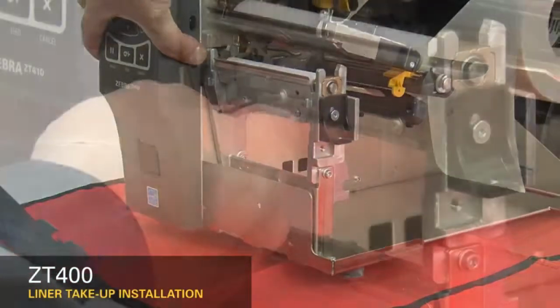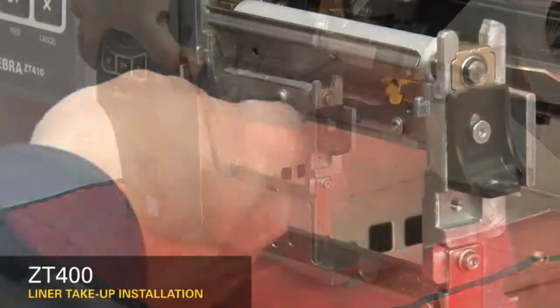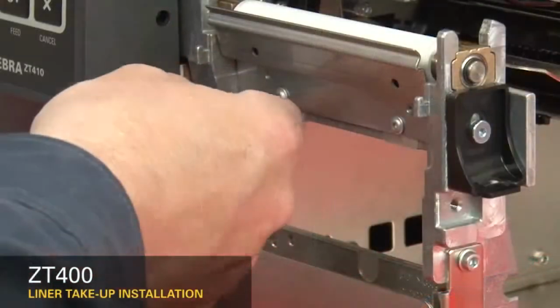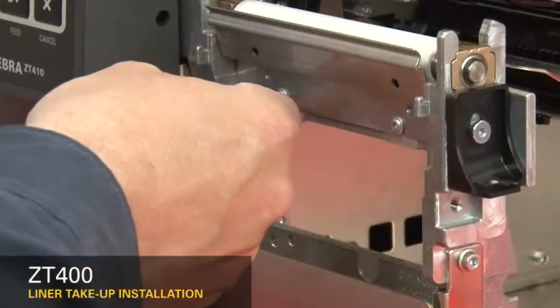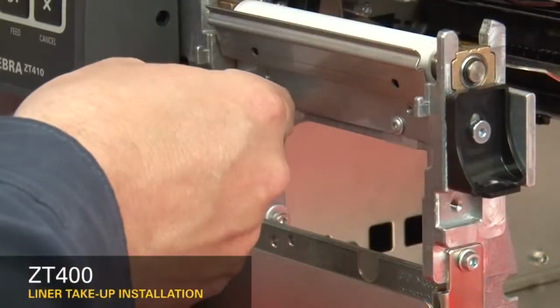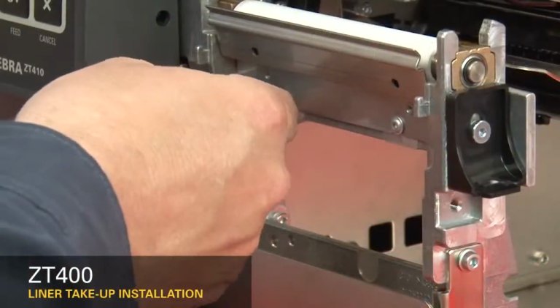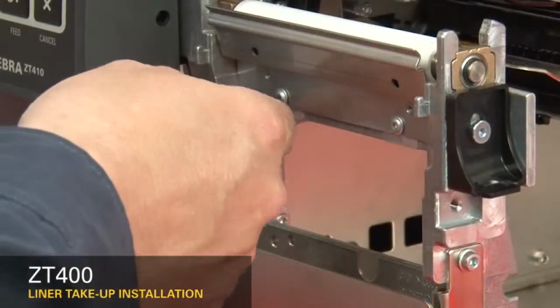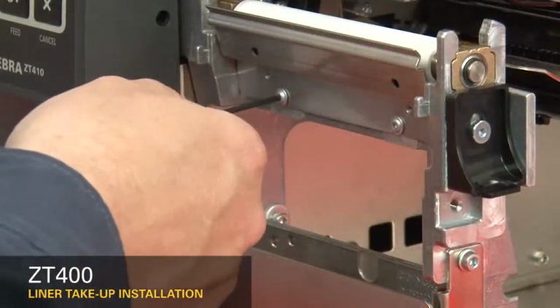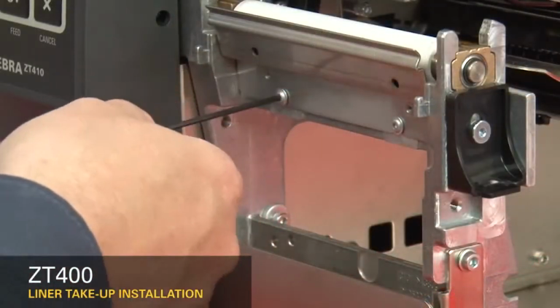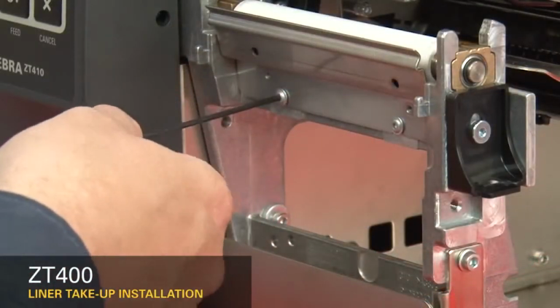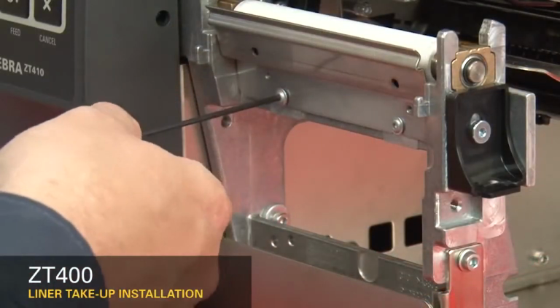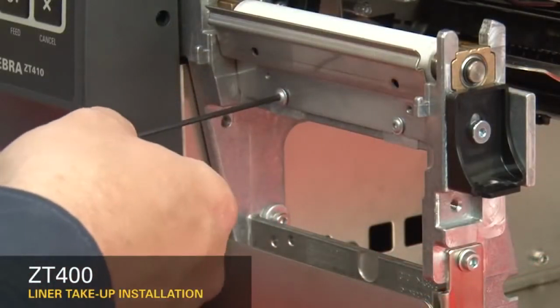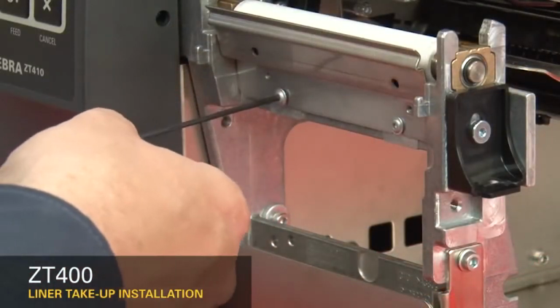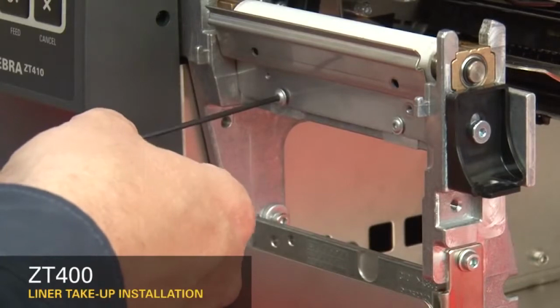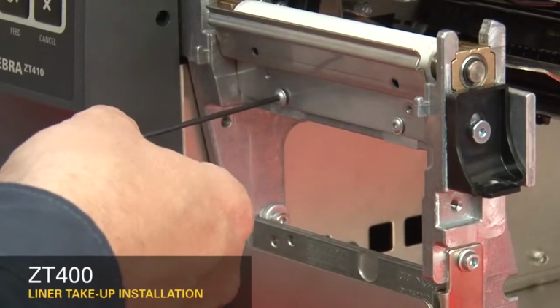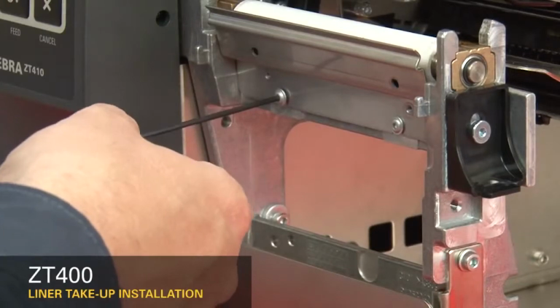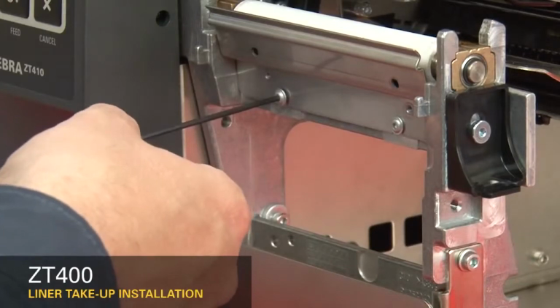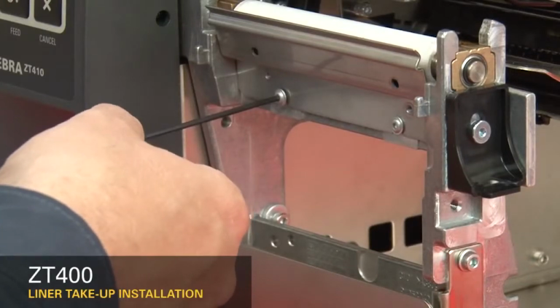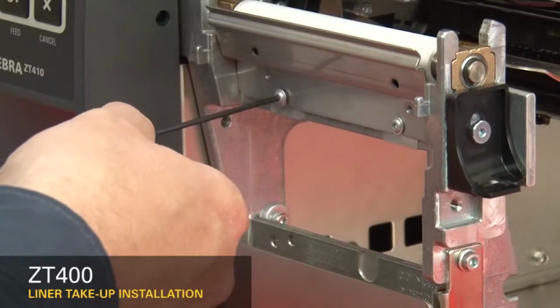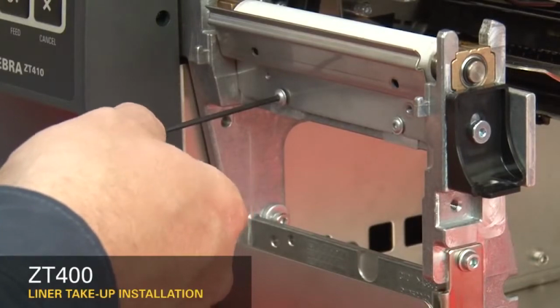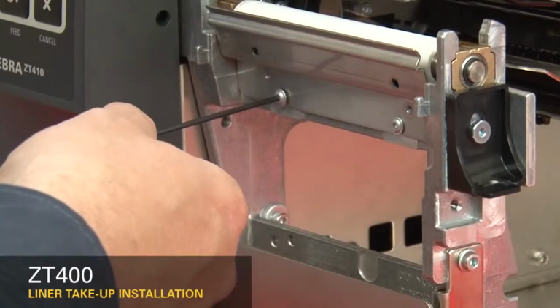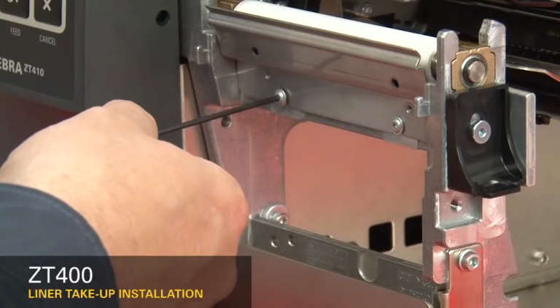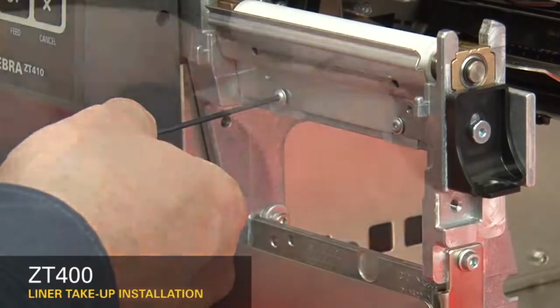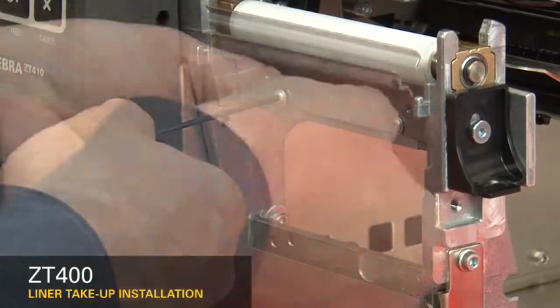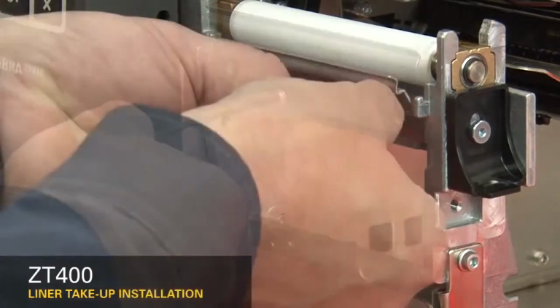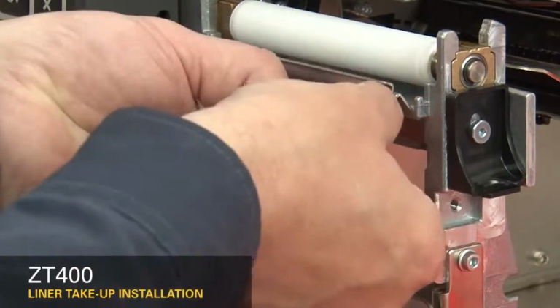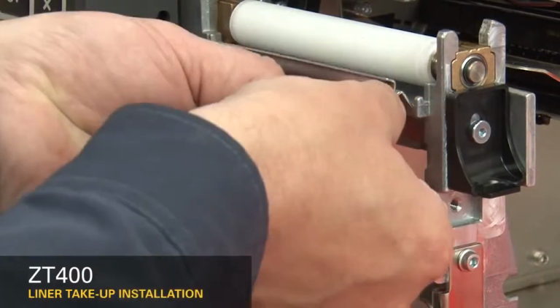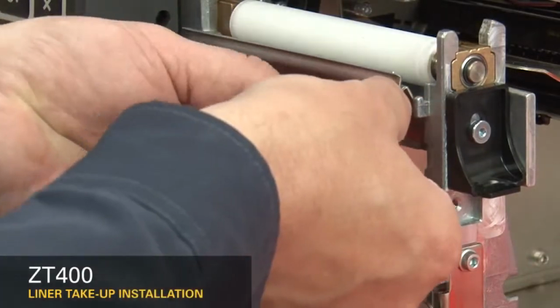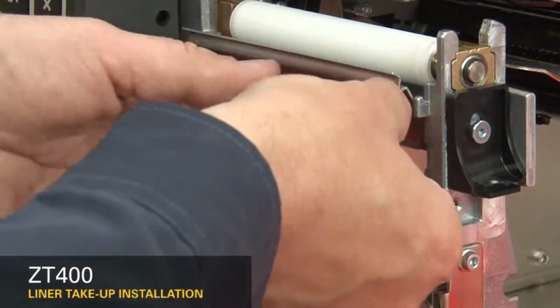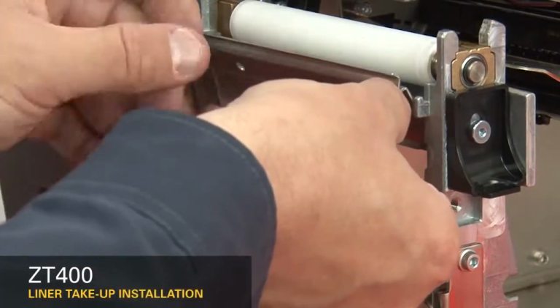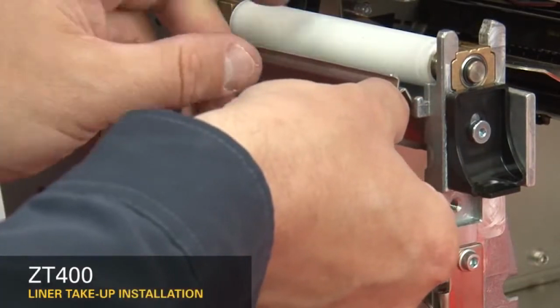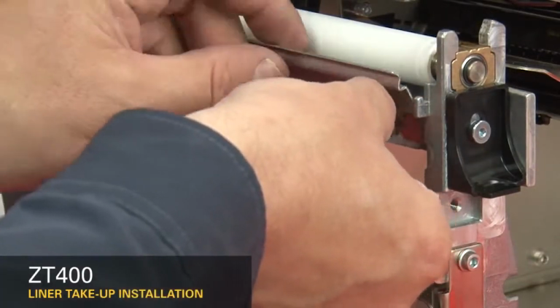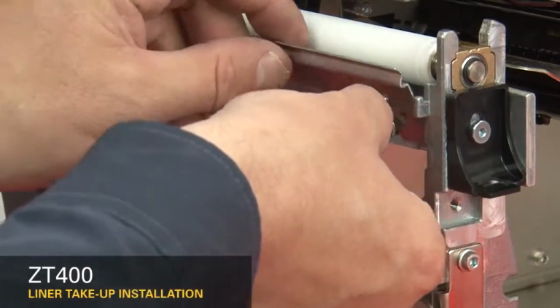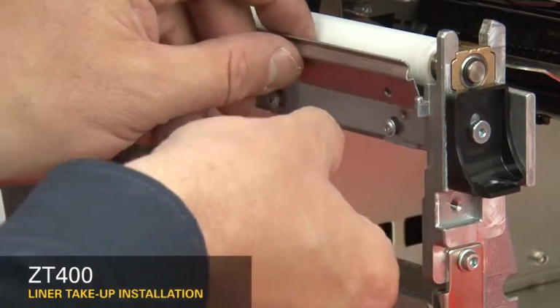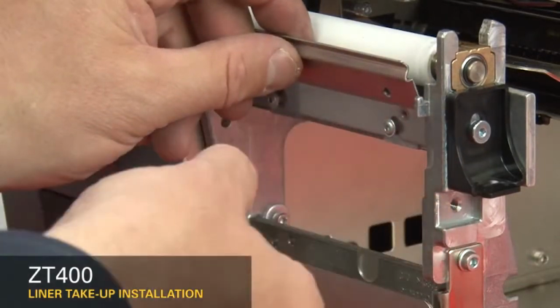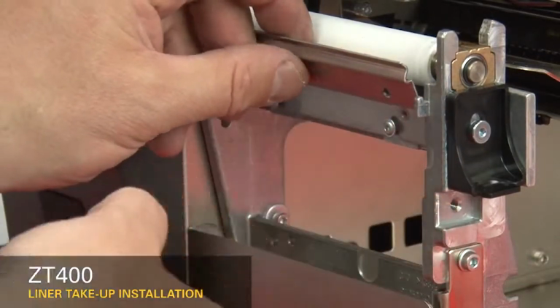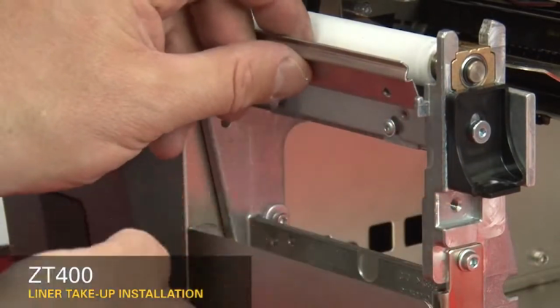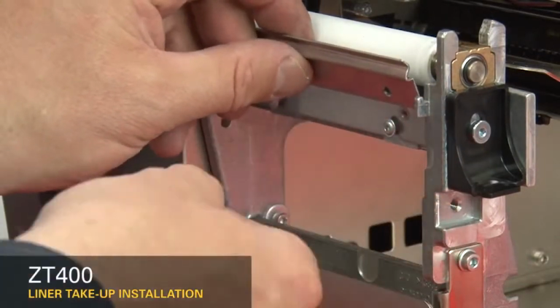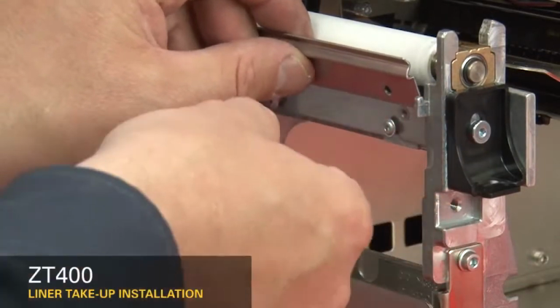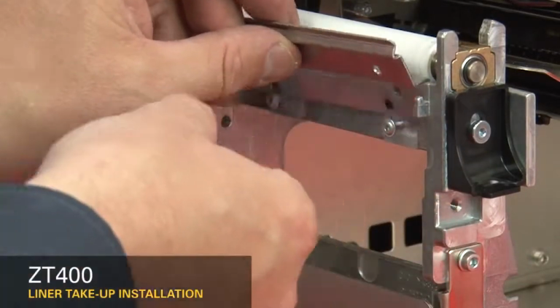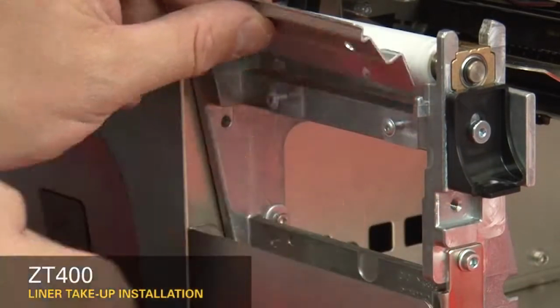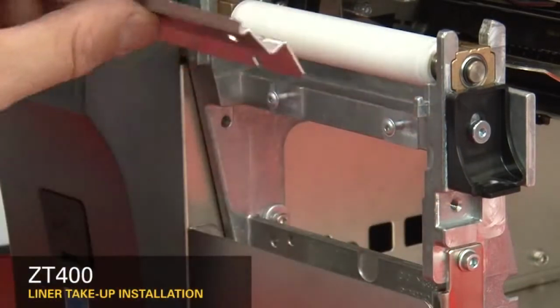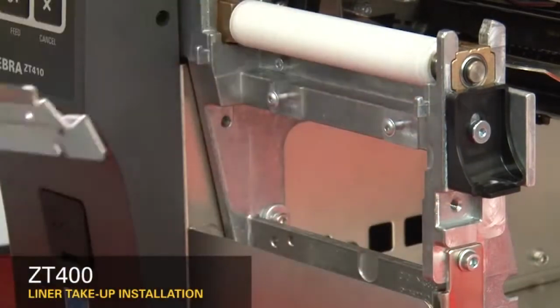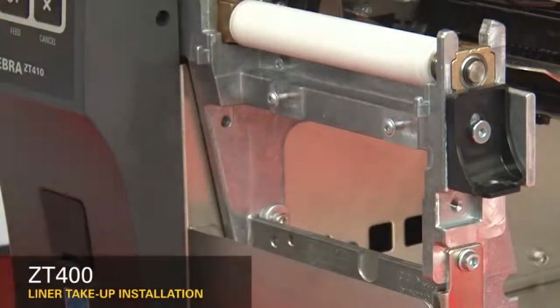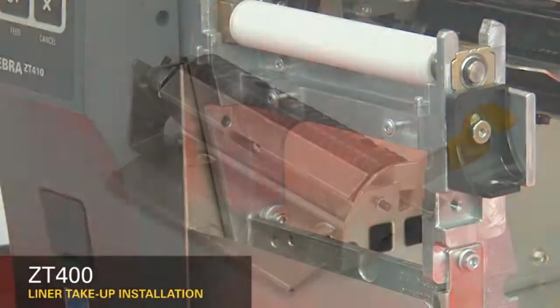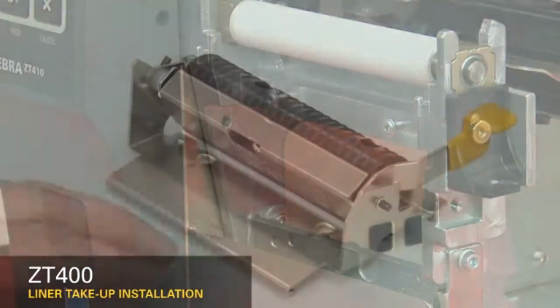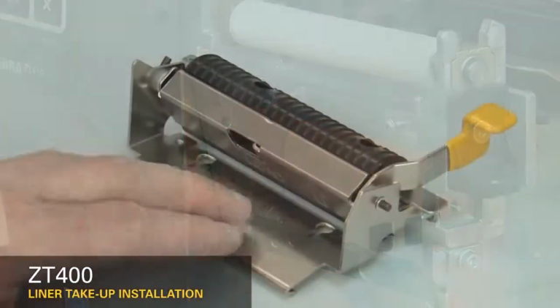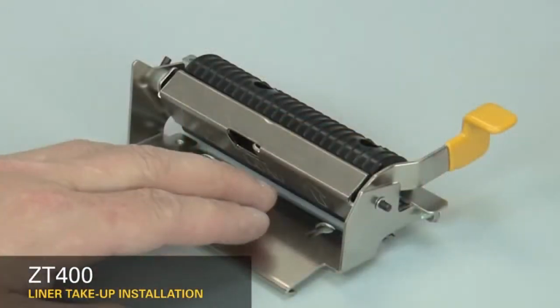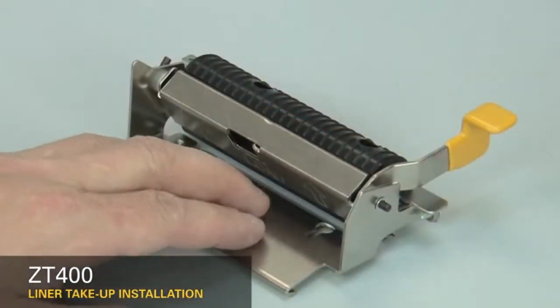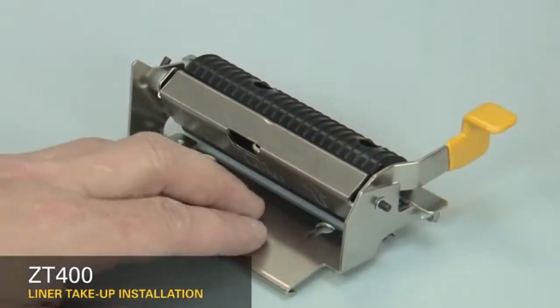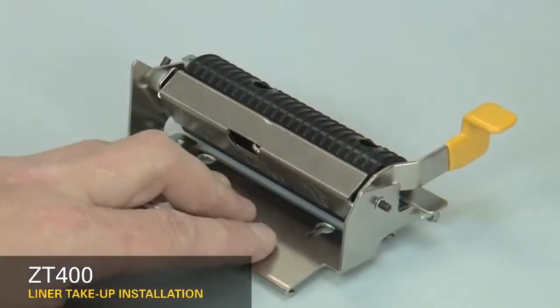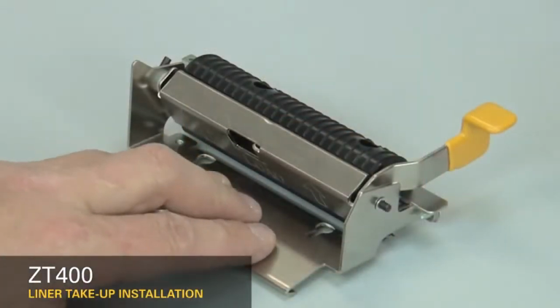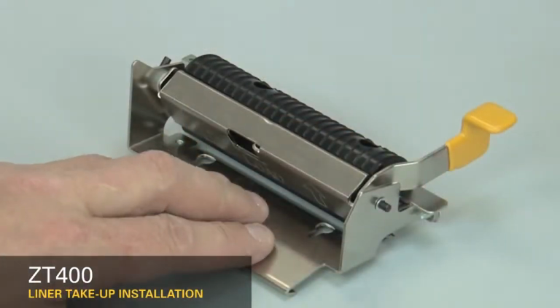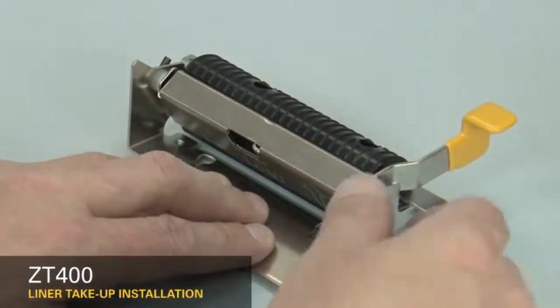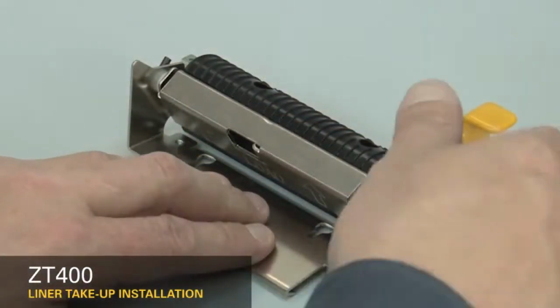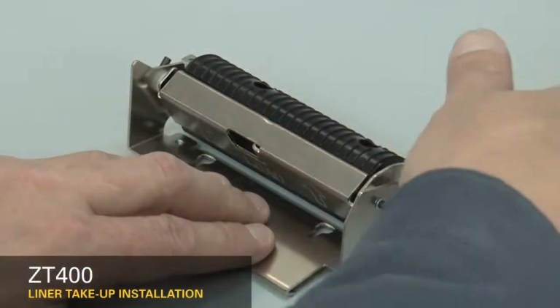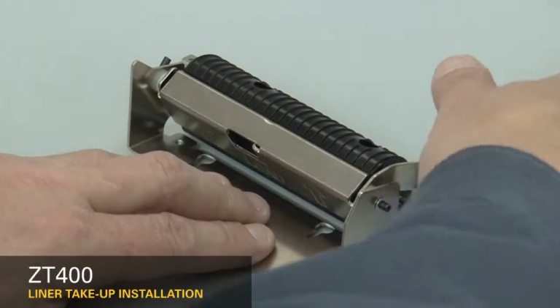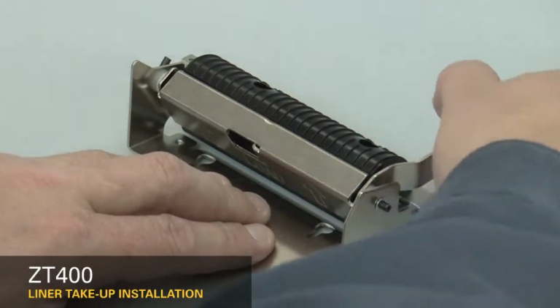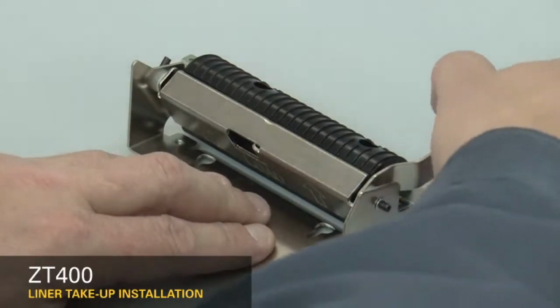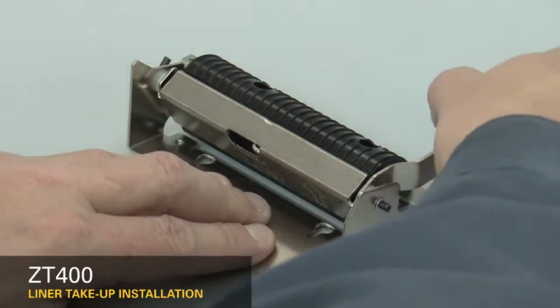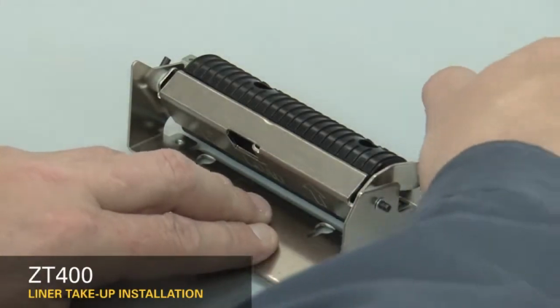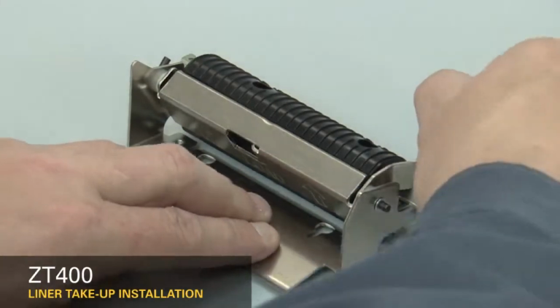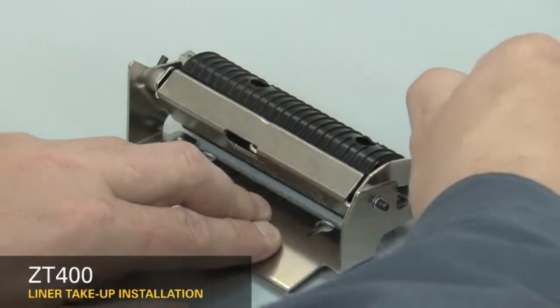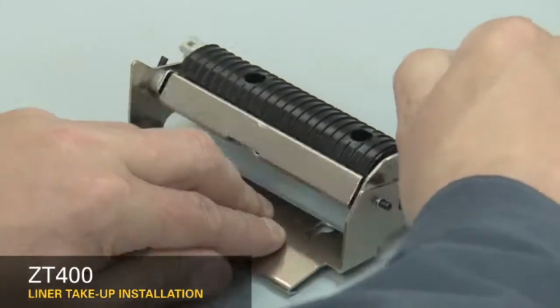Loosen the two mounting screws about a quarter inch or seven millimeters. Remove the tear plate. Open the peel roller.